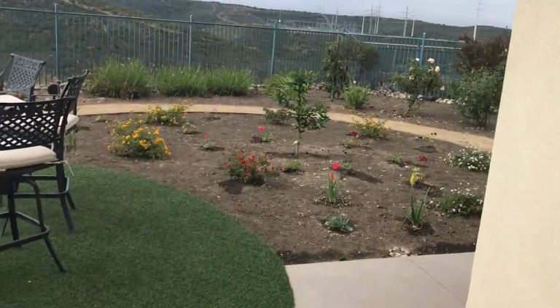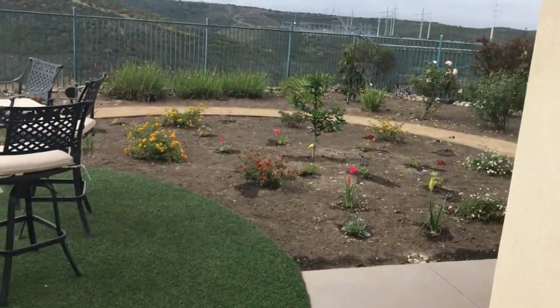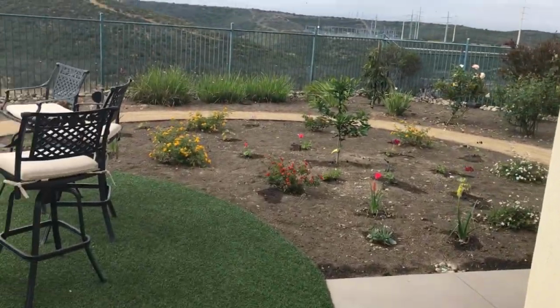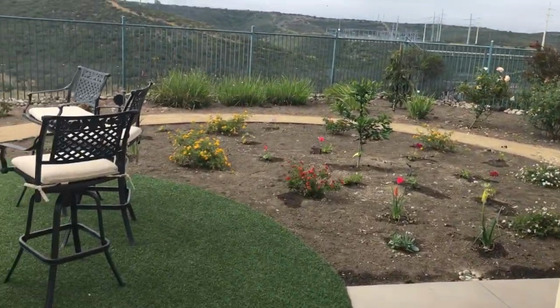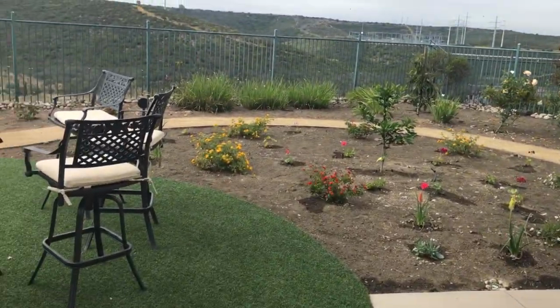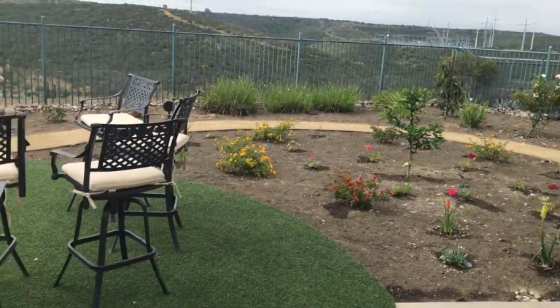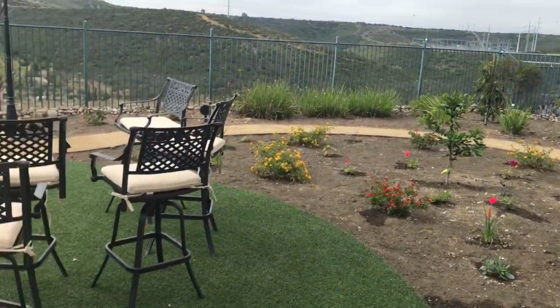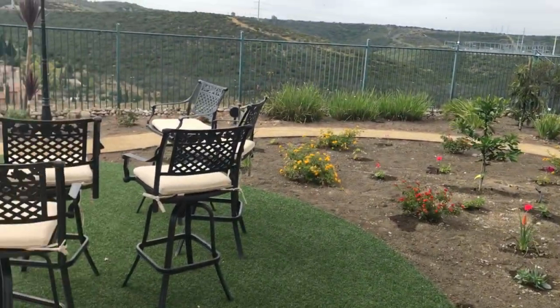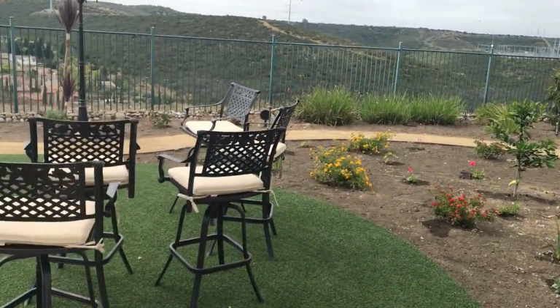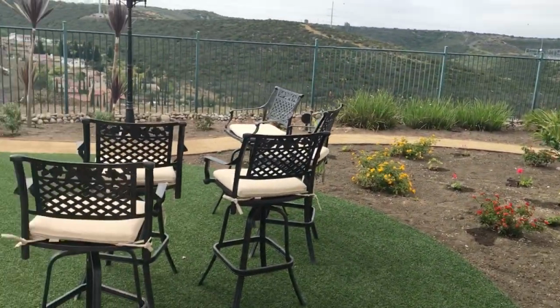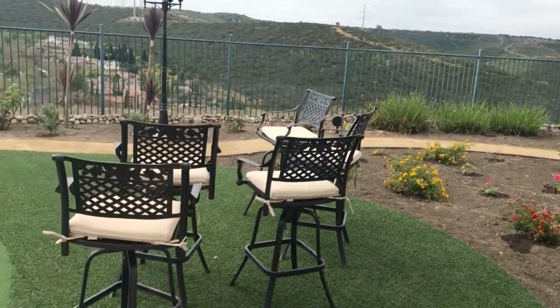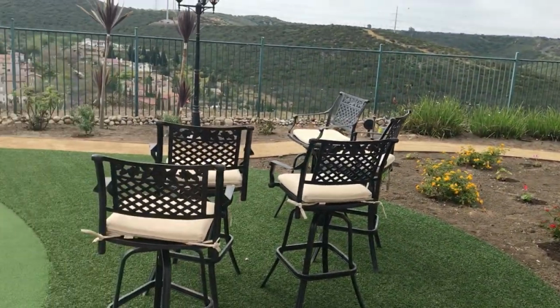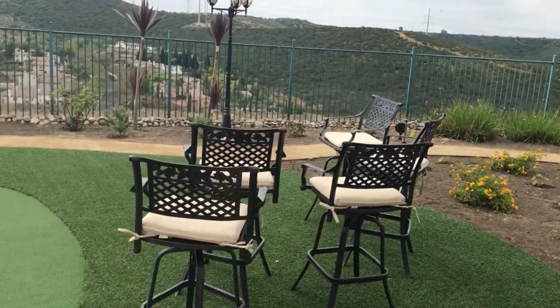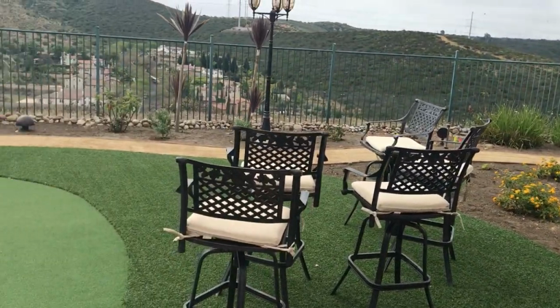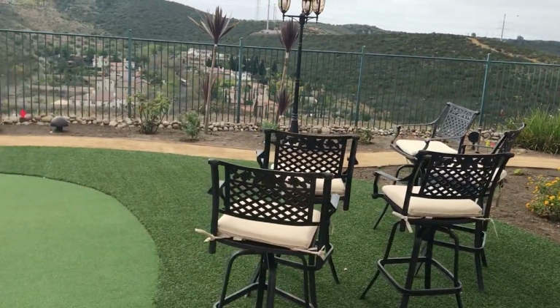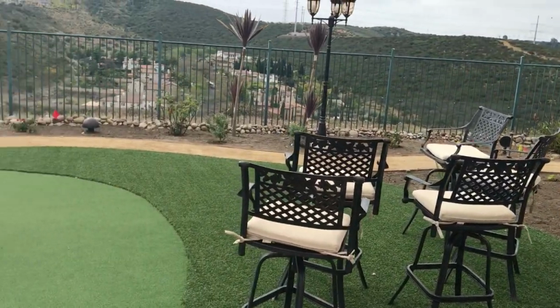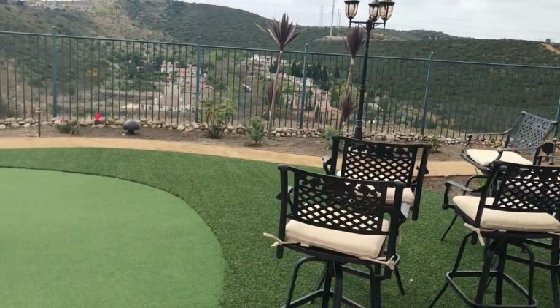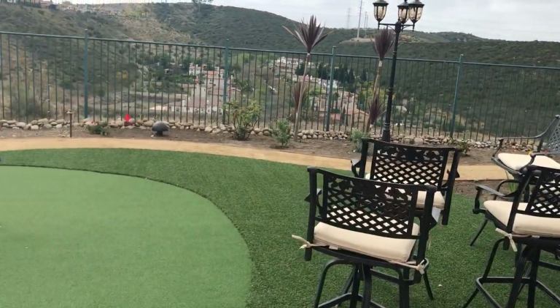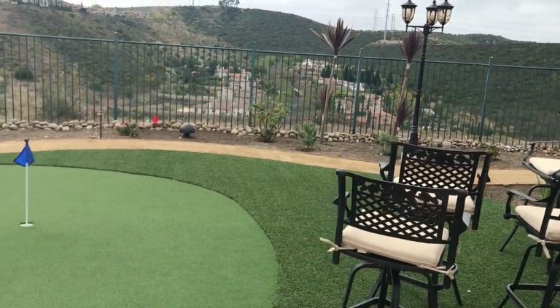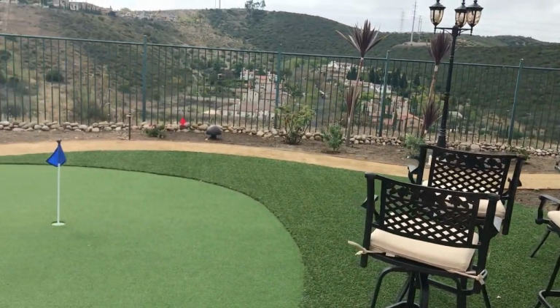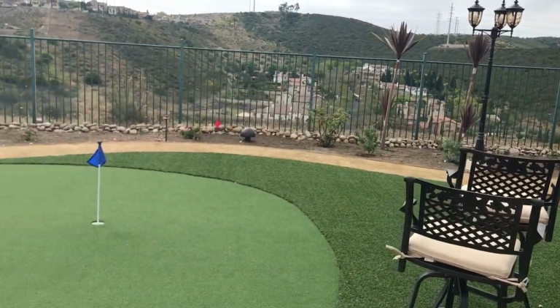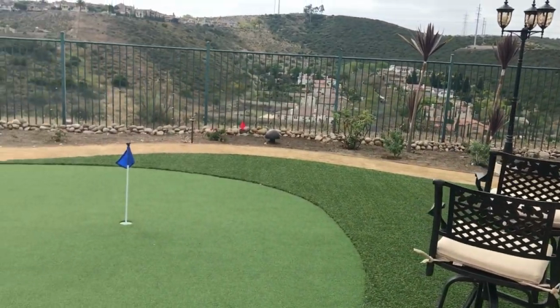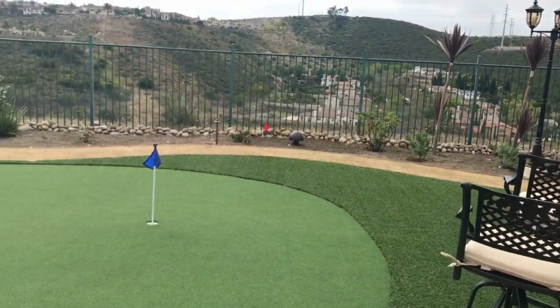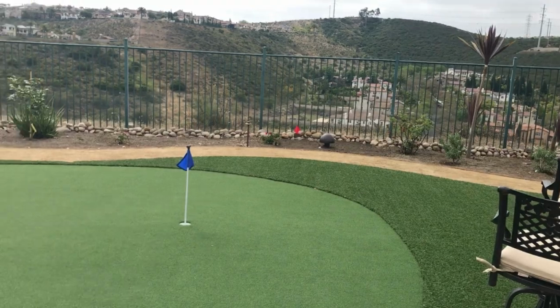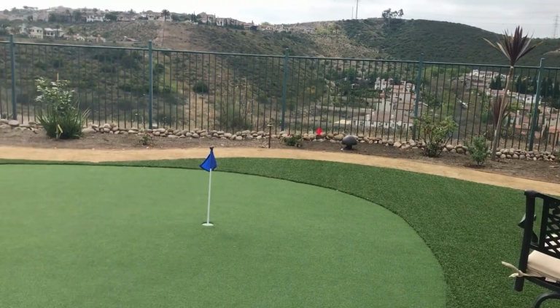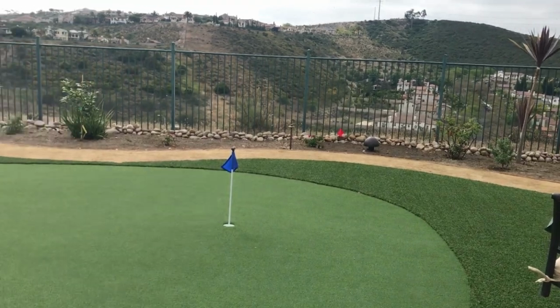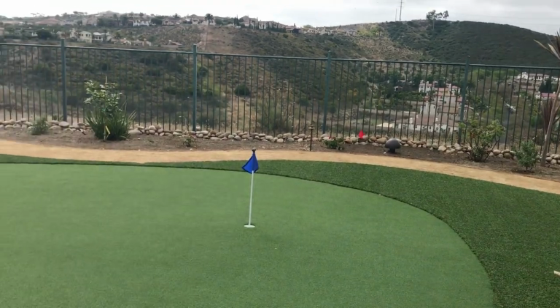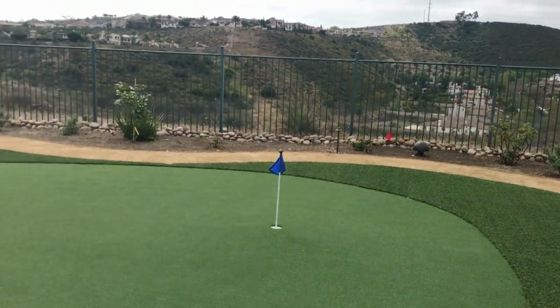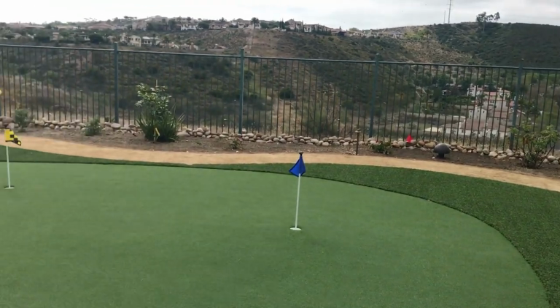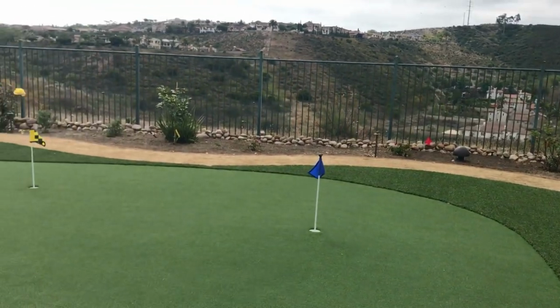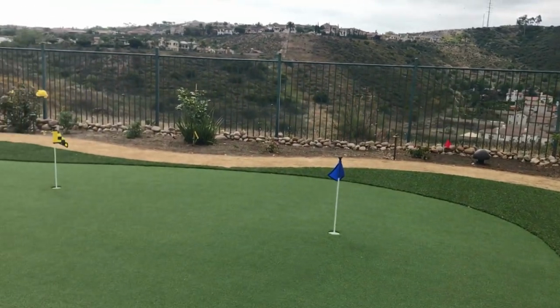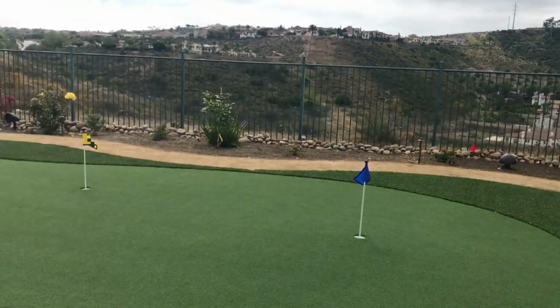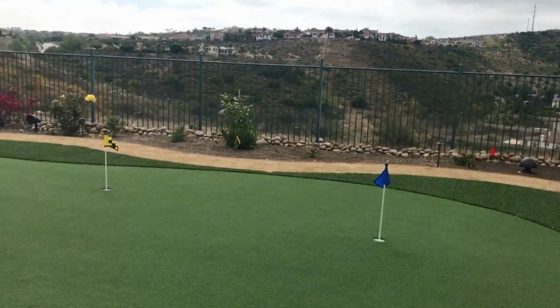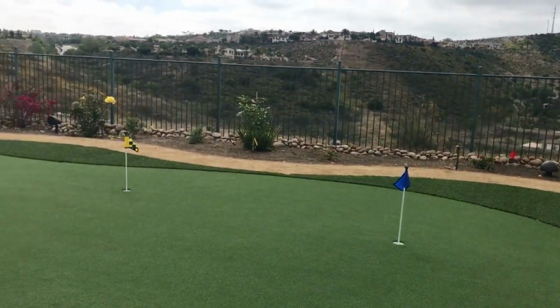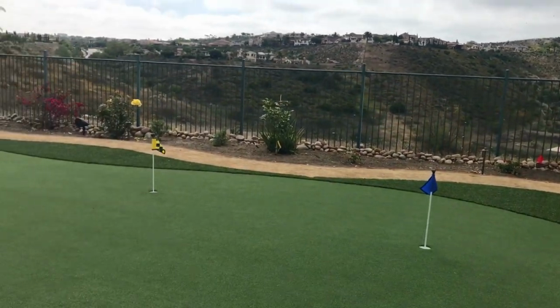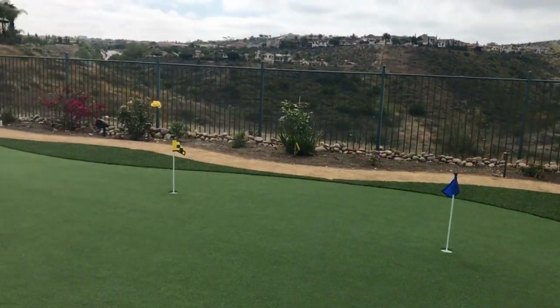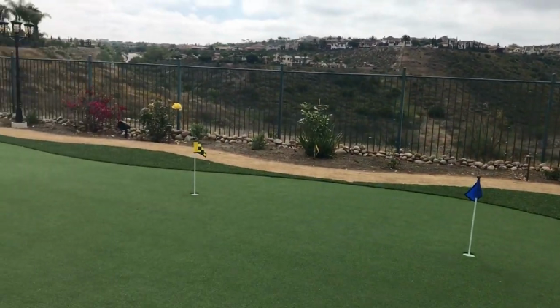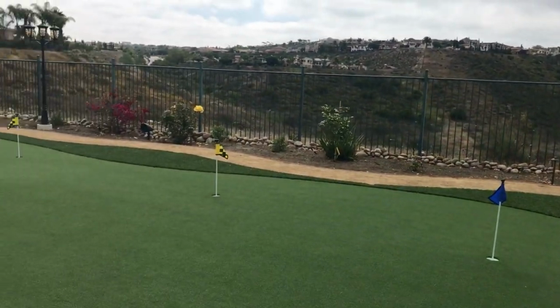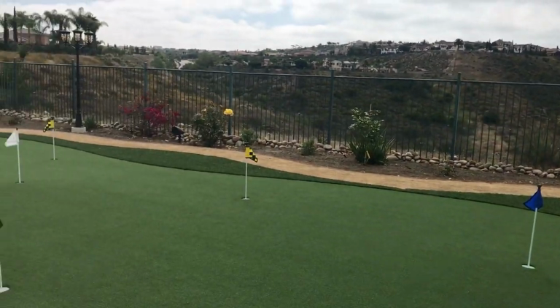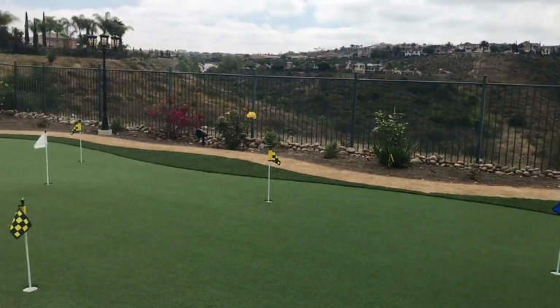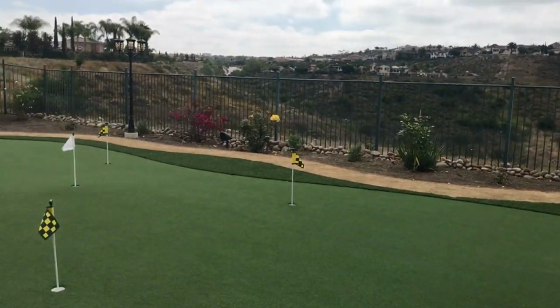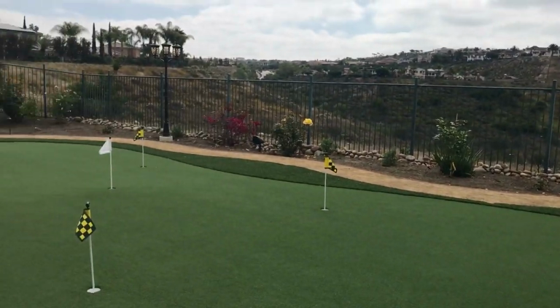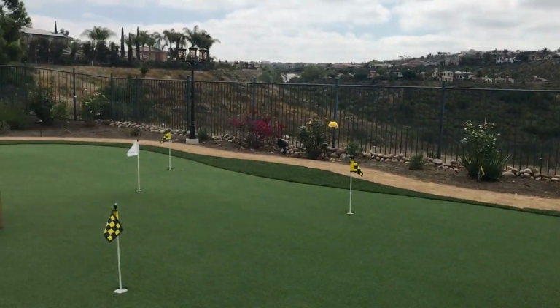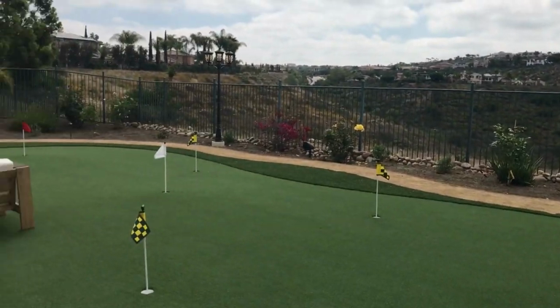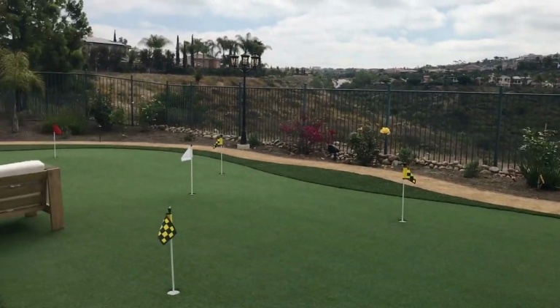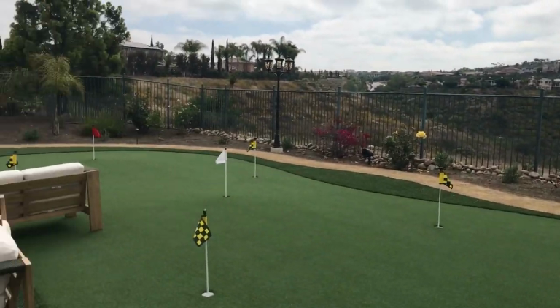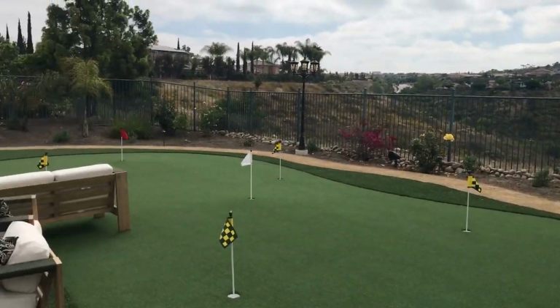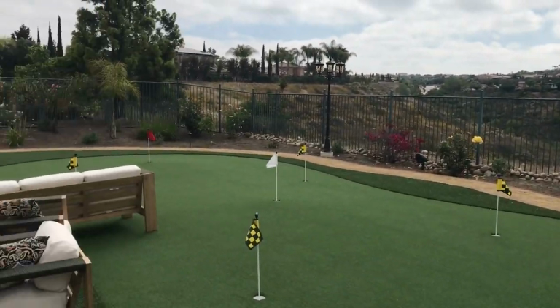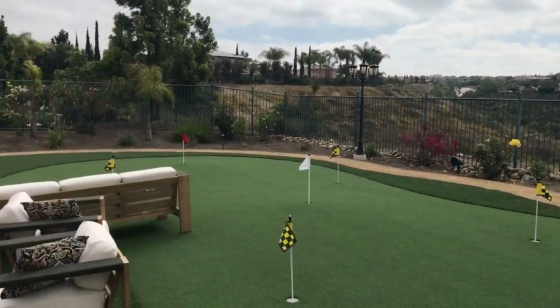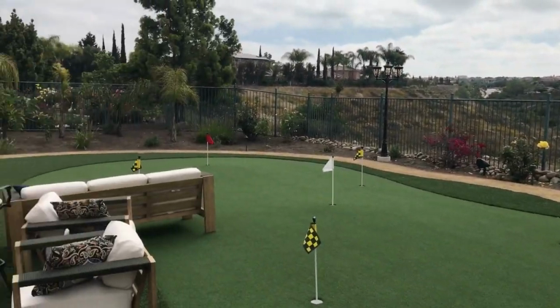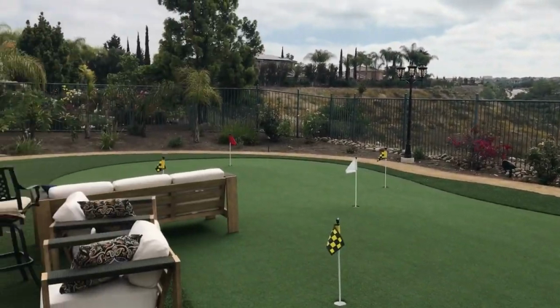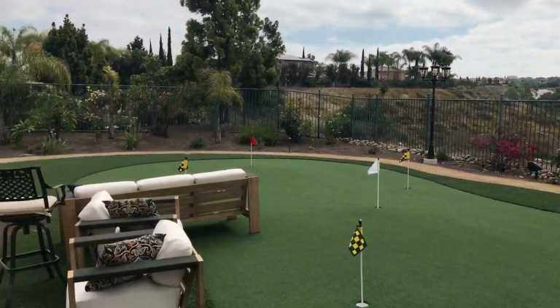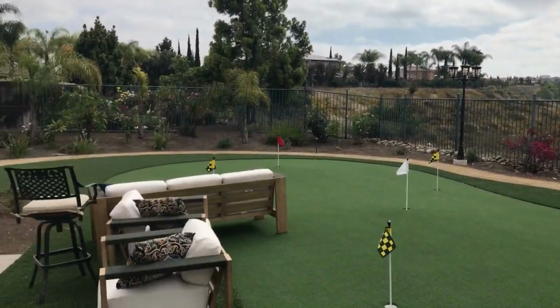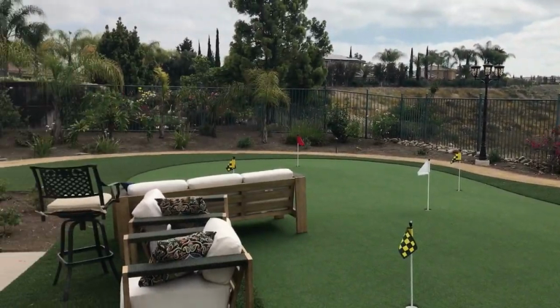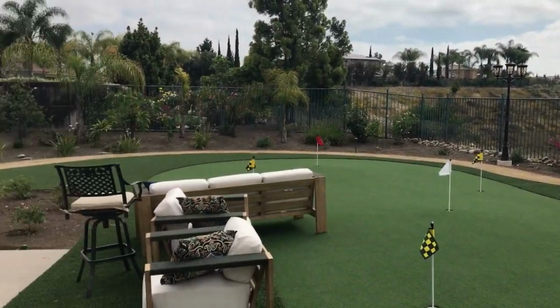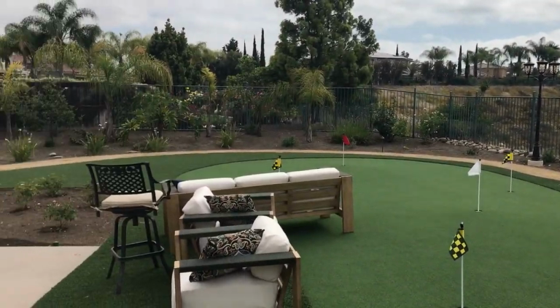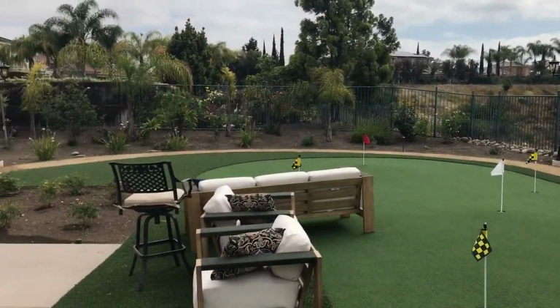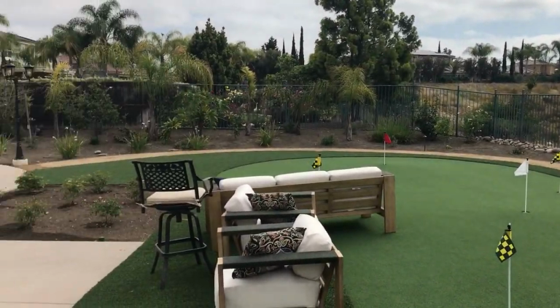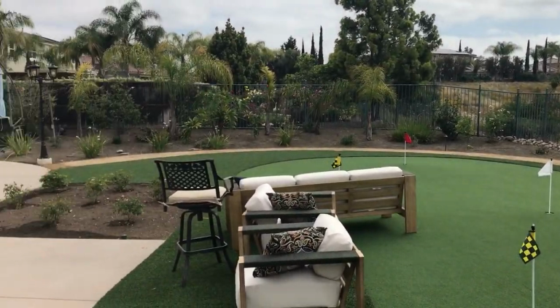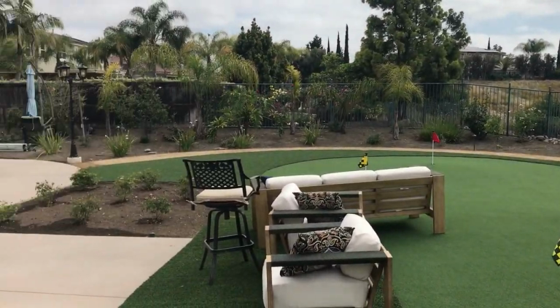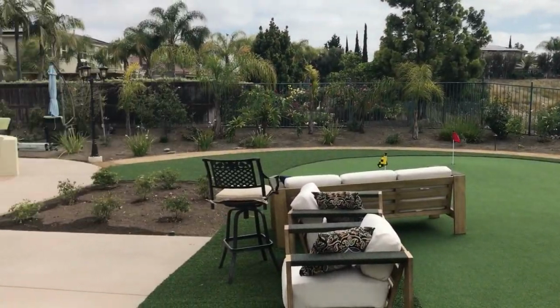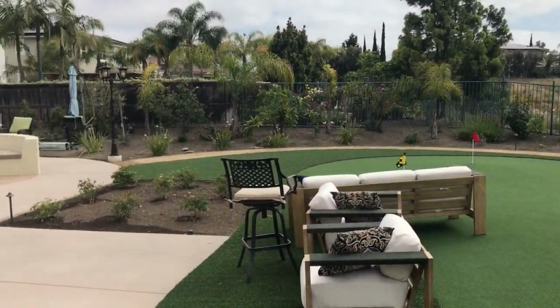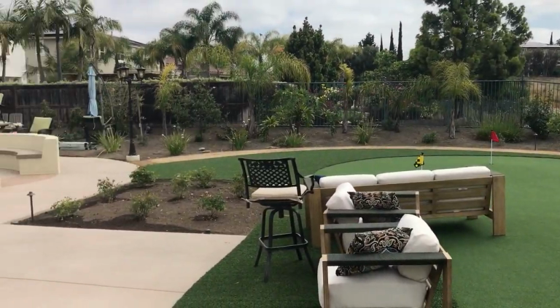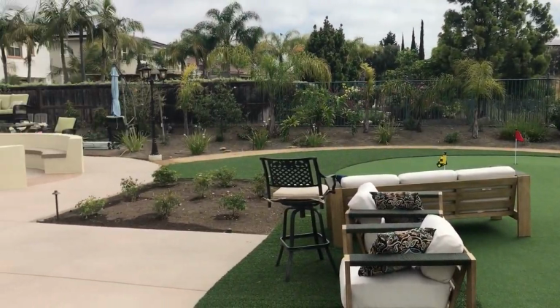And we've got landscape audio — six speakers, two in-ground subwoofers, and a putting green.